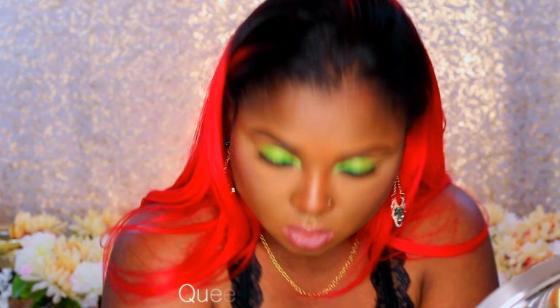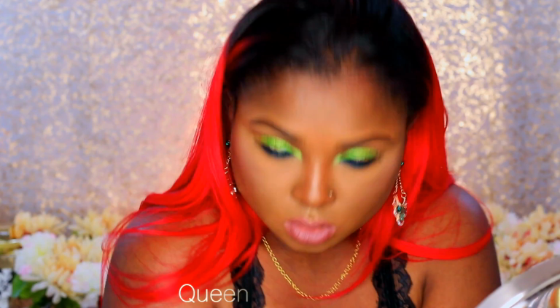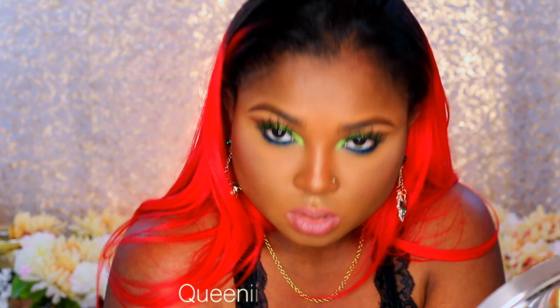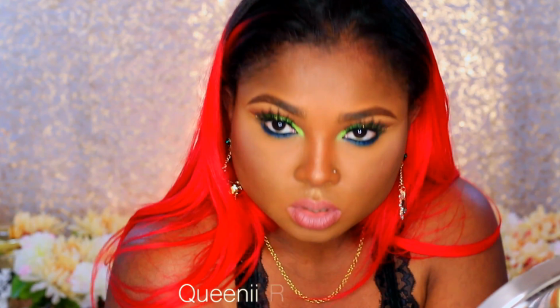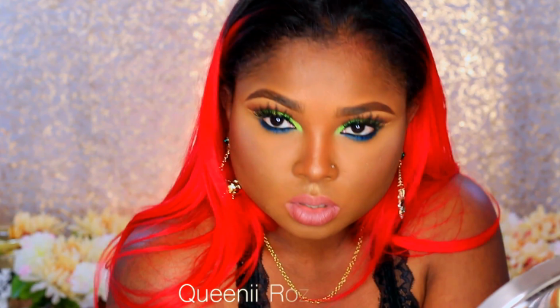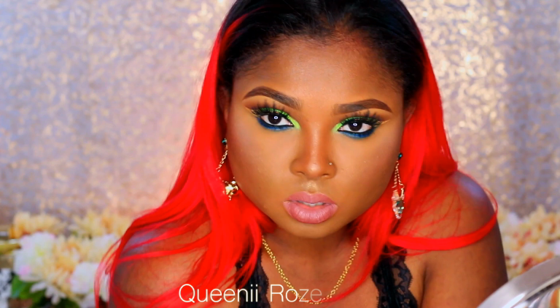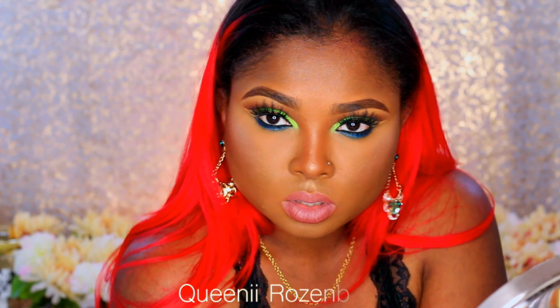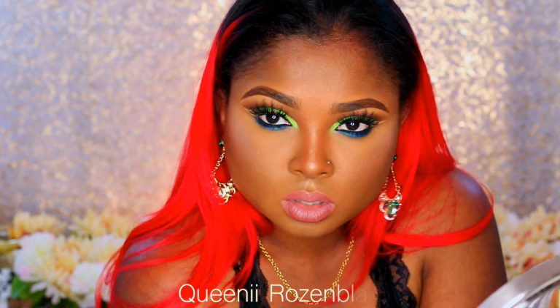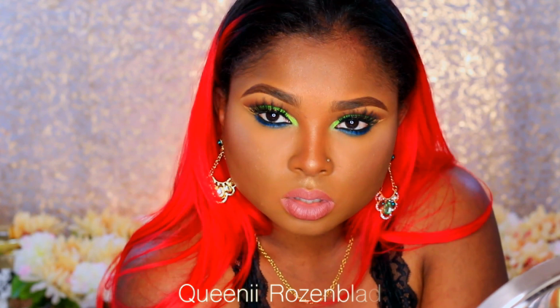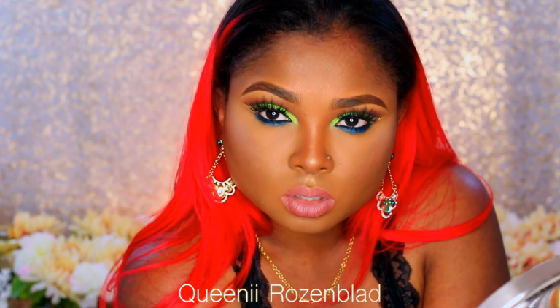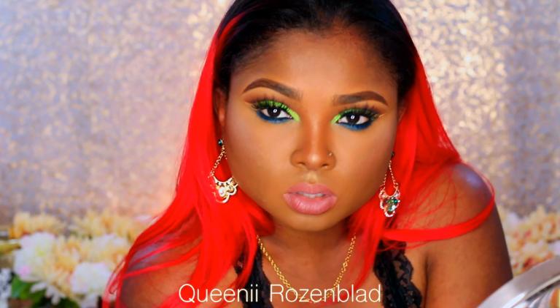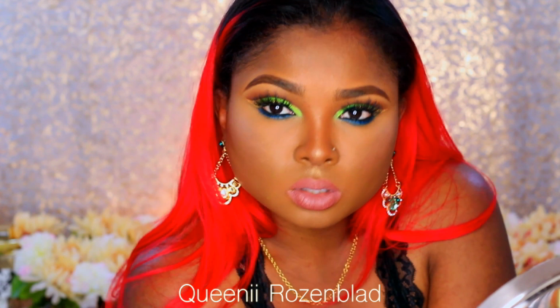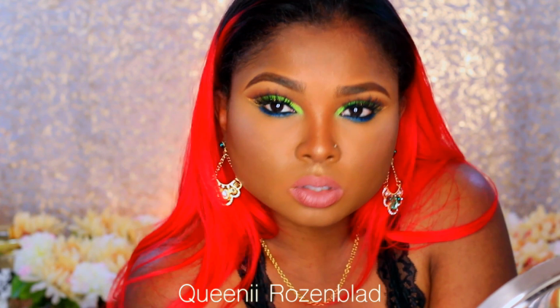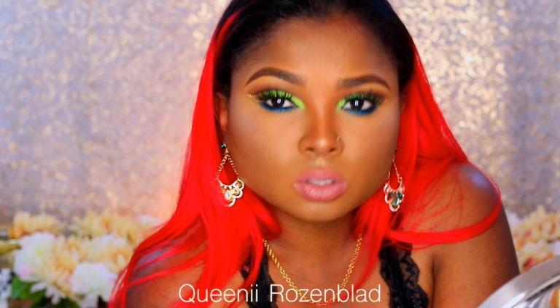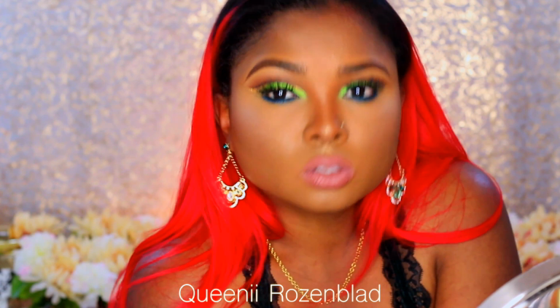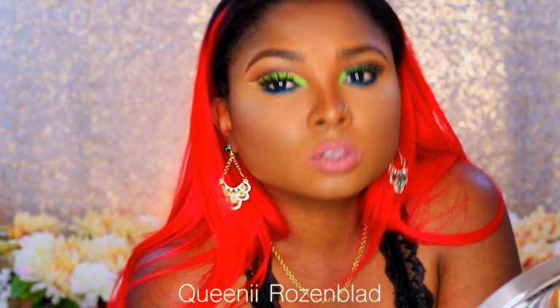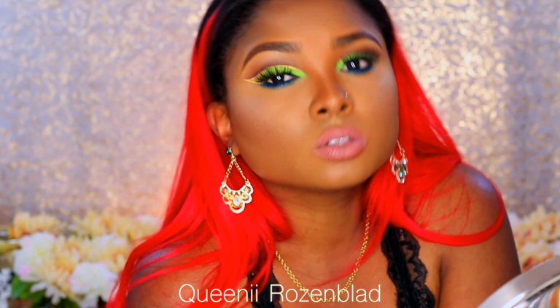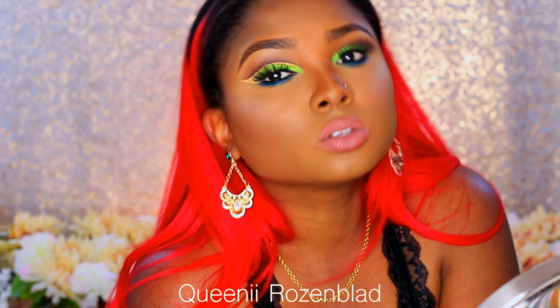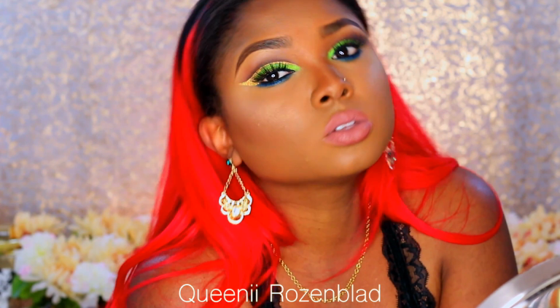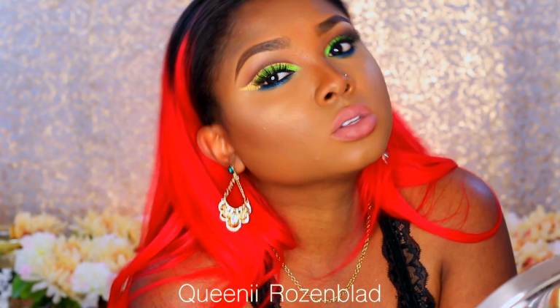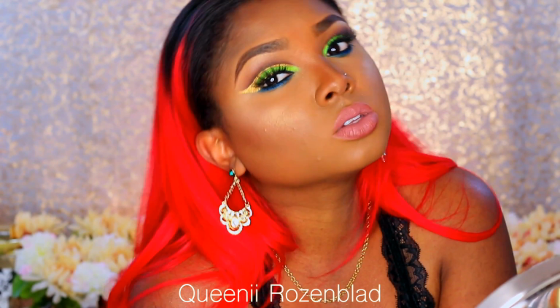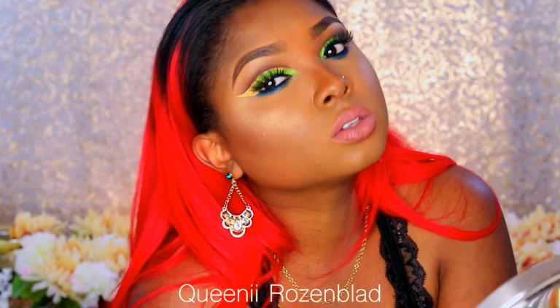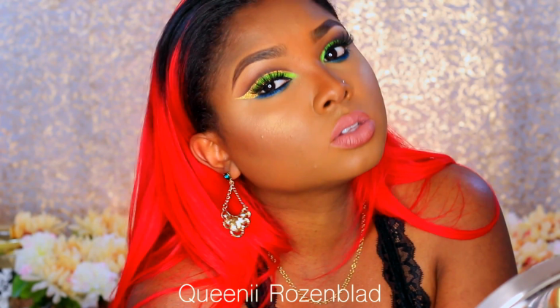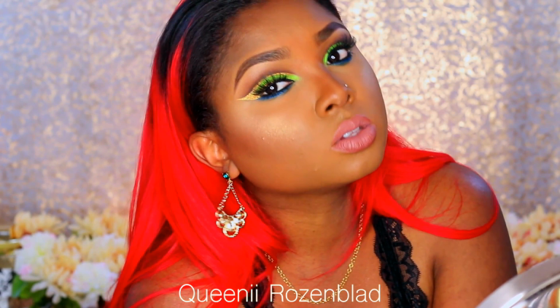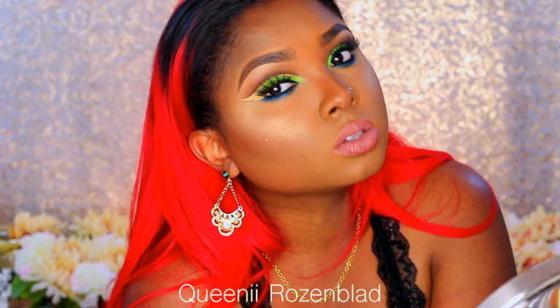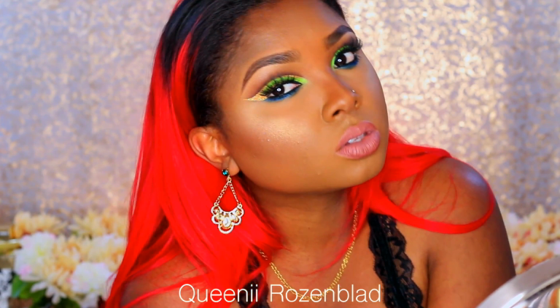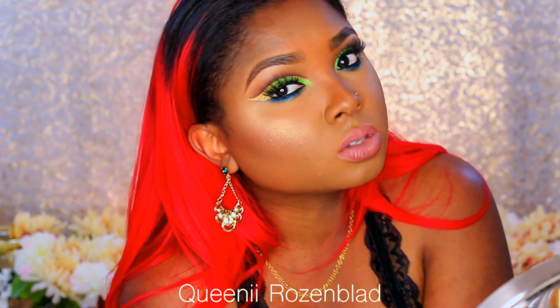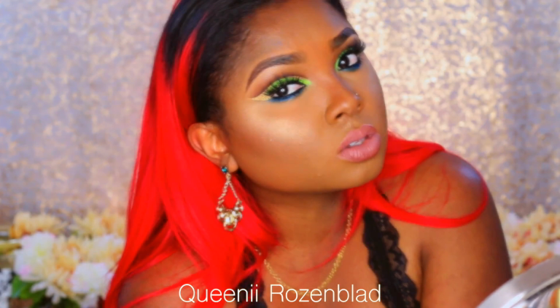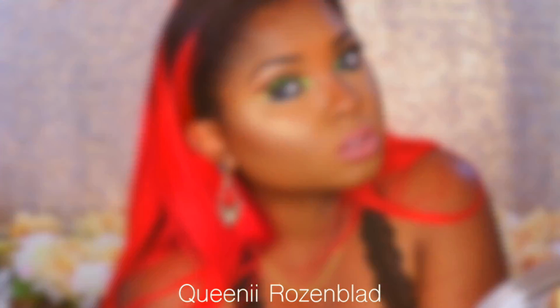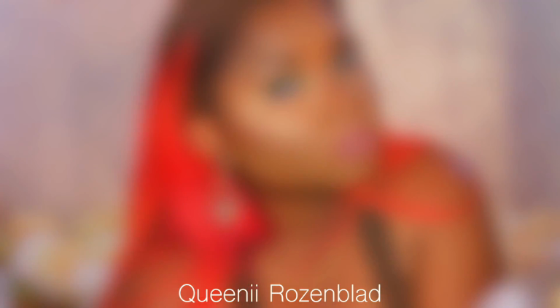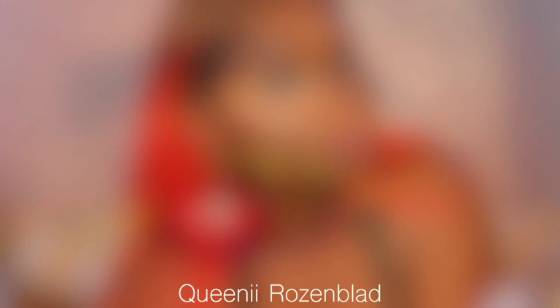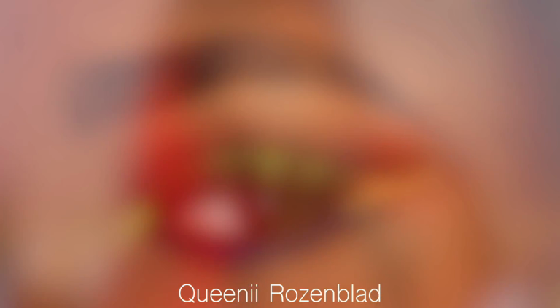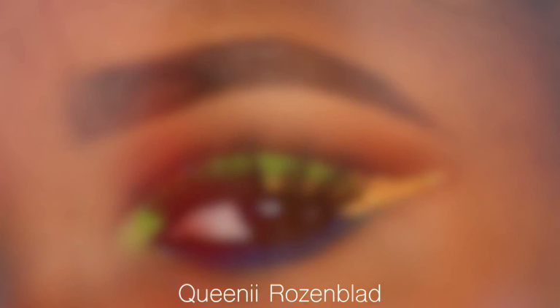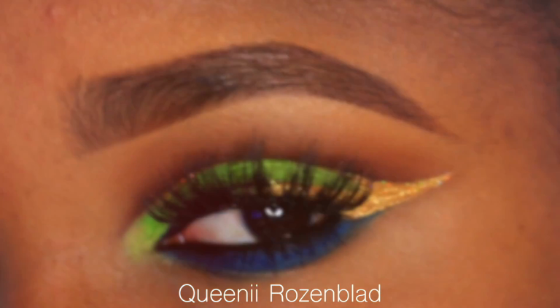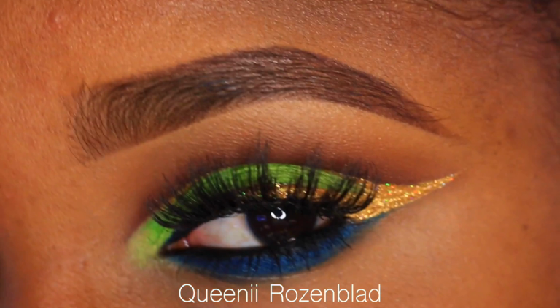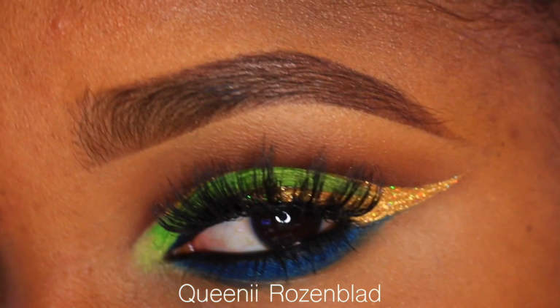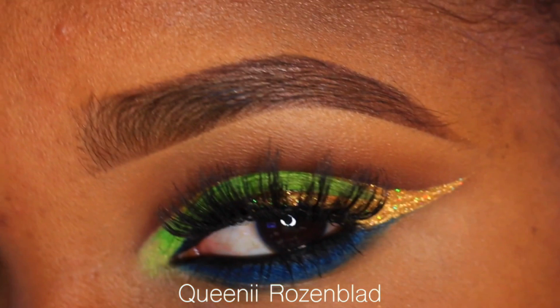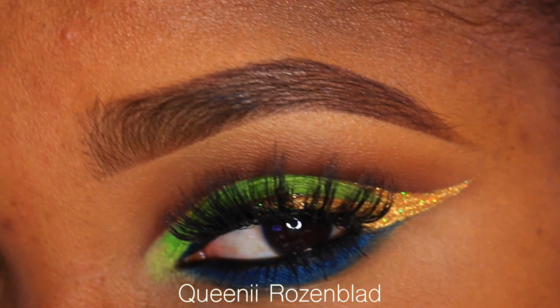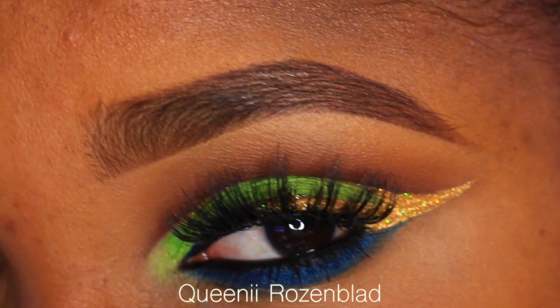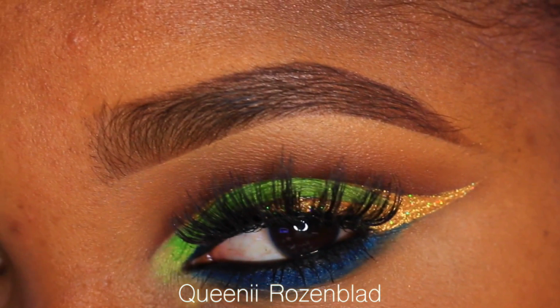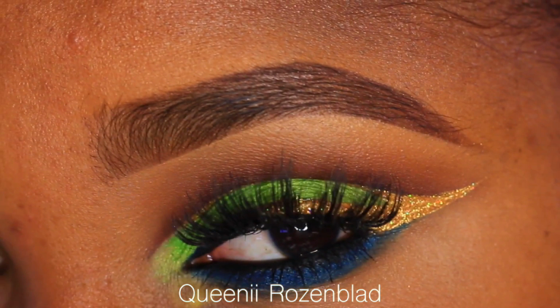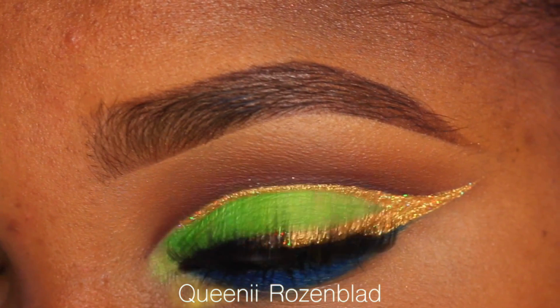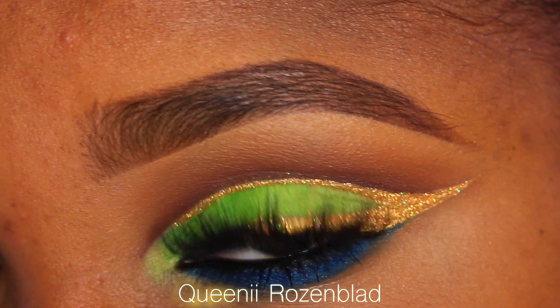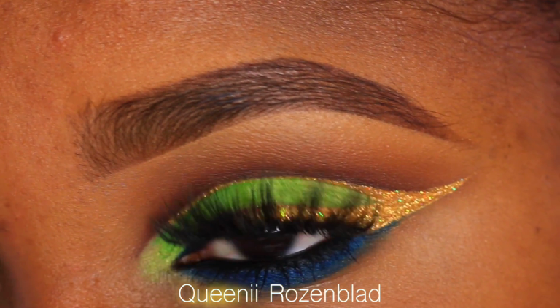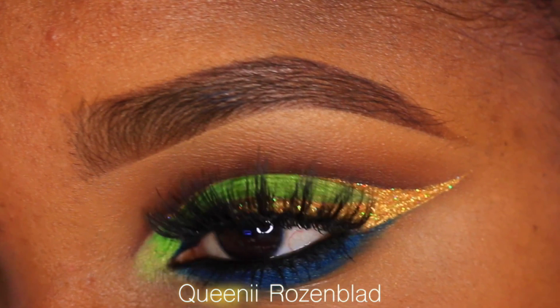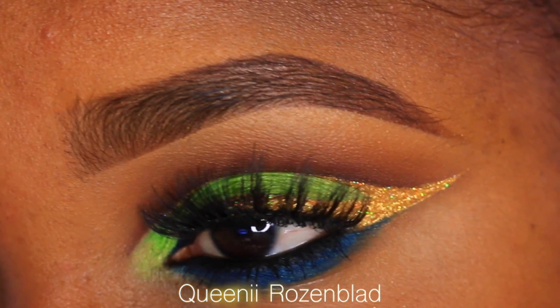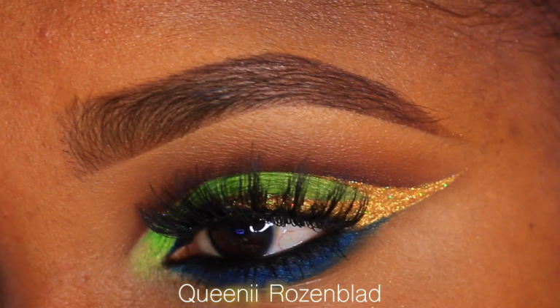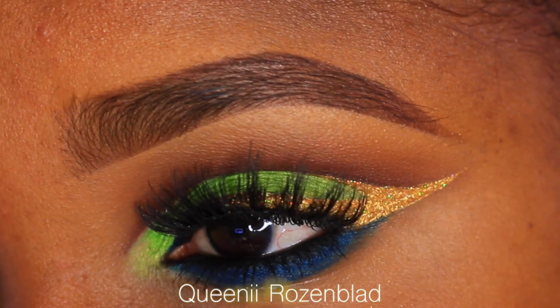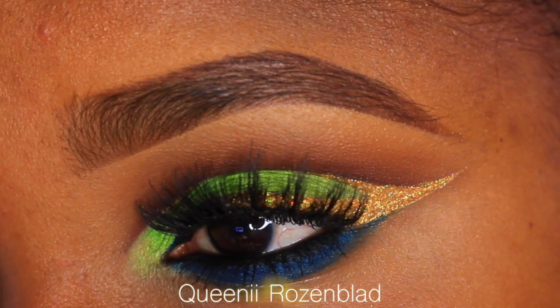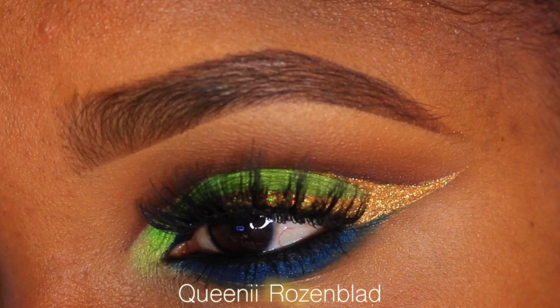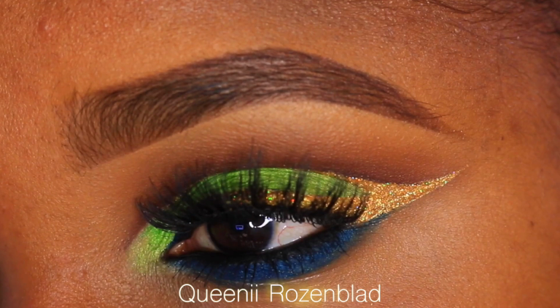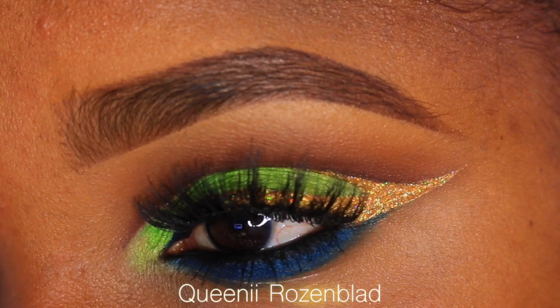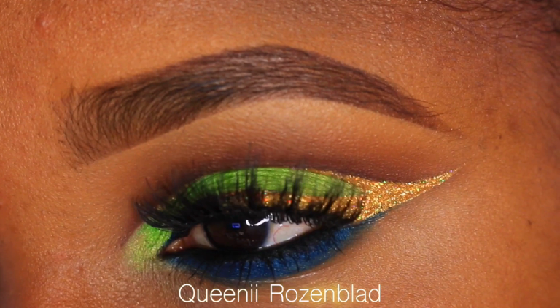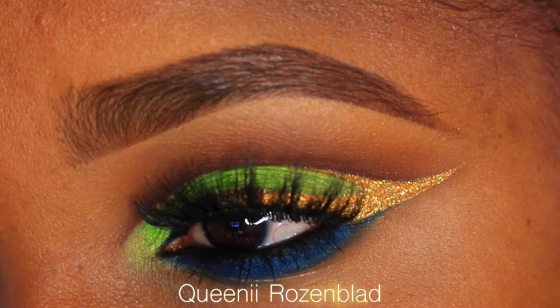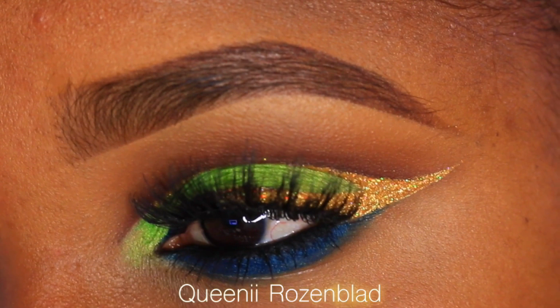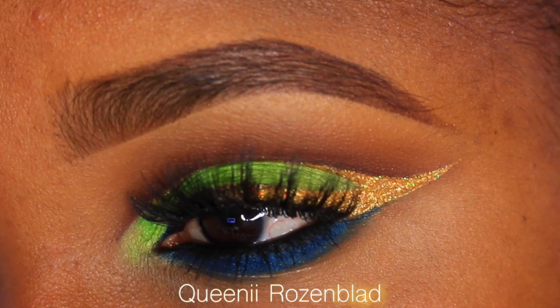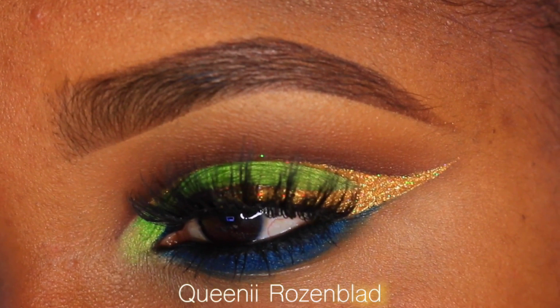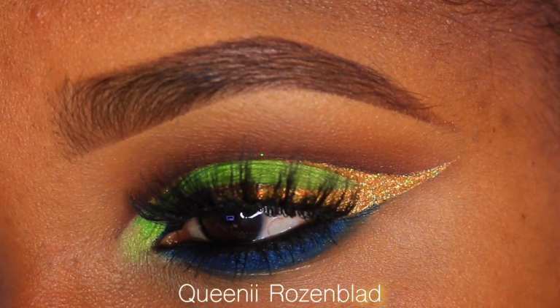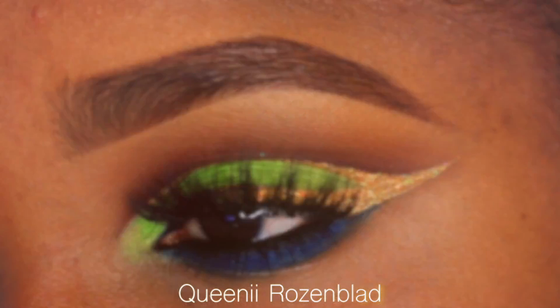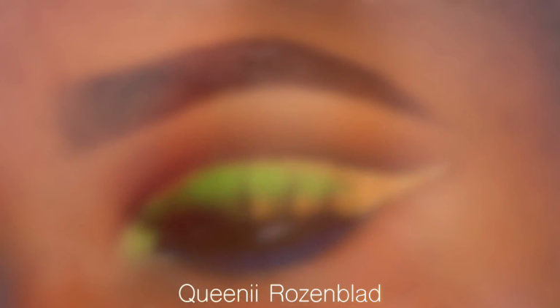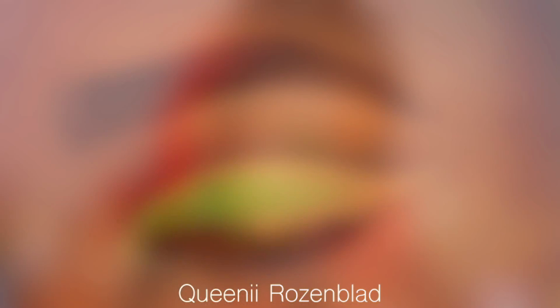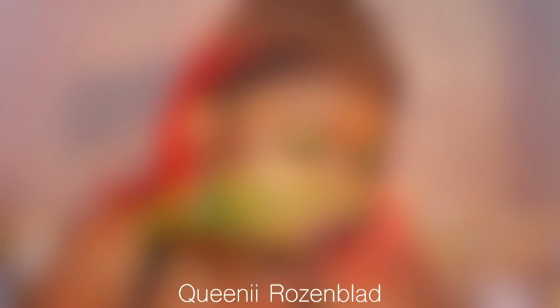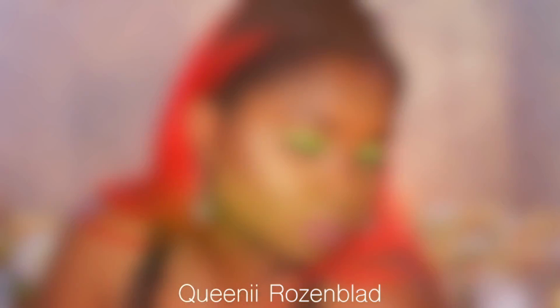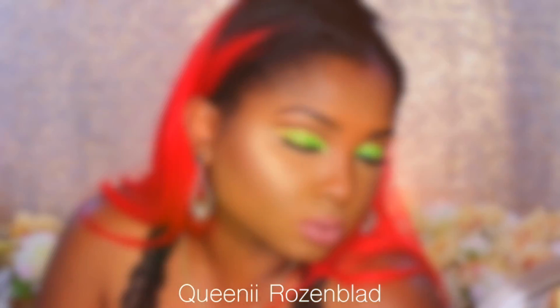Hi guys, this is a cut crease collaboration with the one and only Queenie, so make sure when you're done with my video, you check out hers.